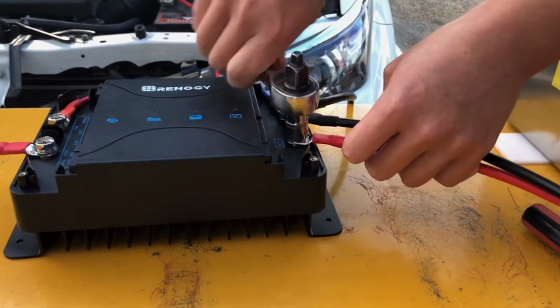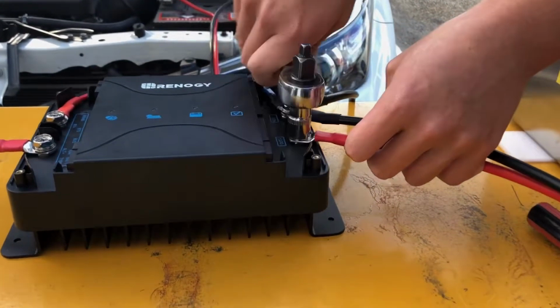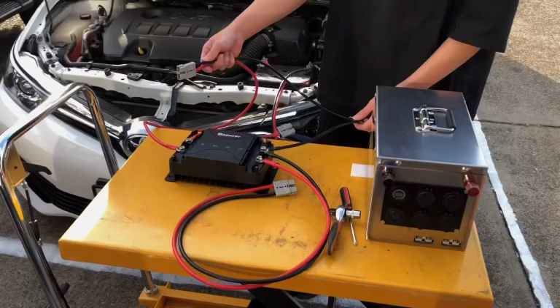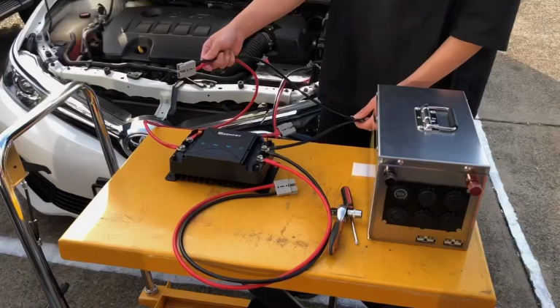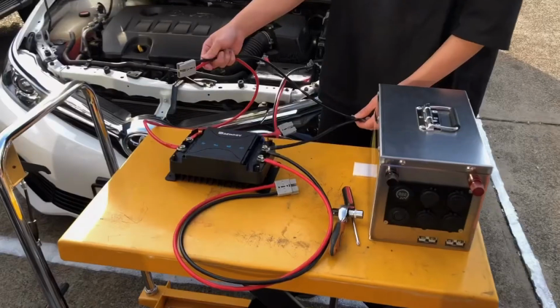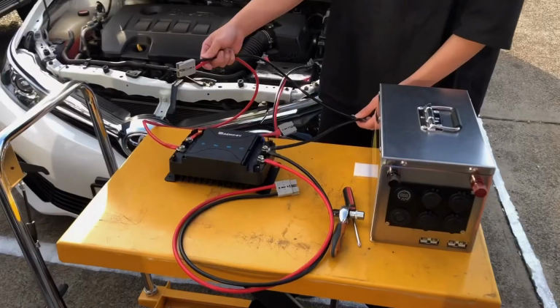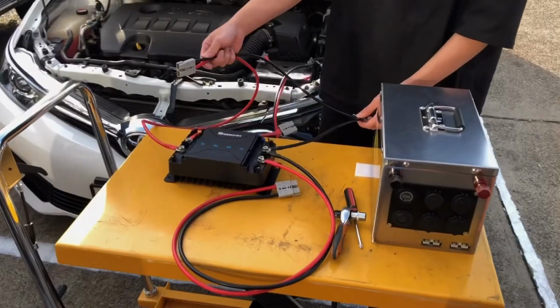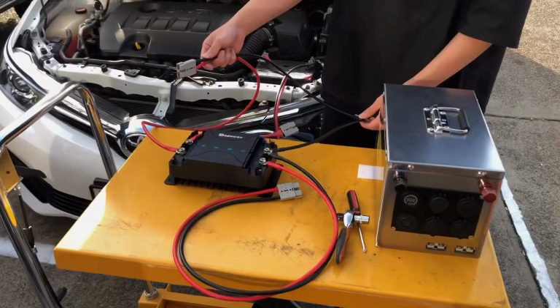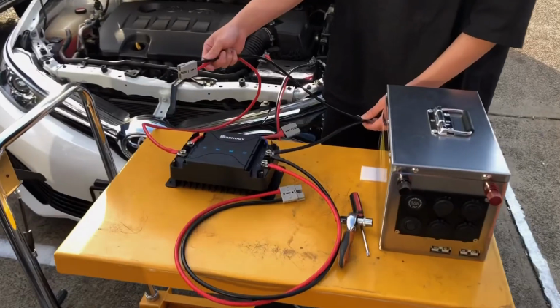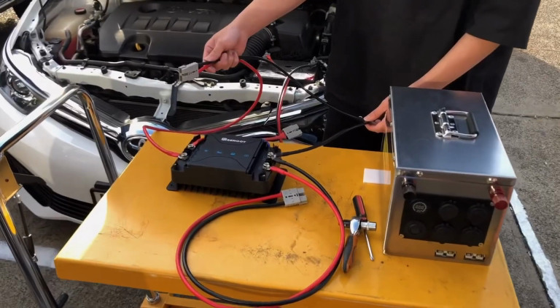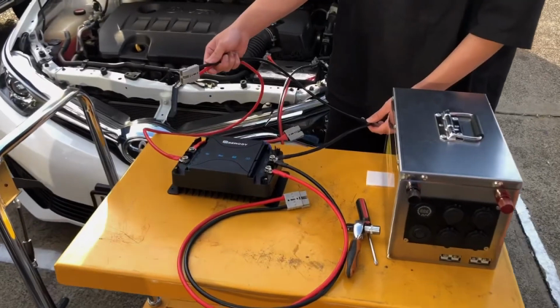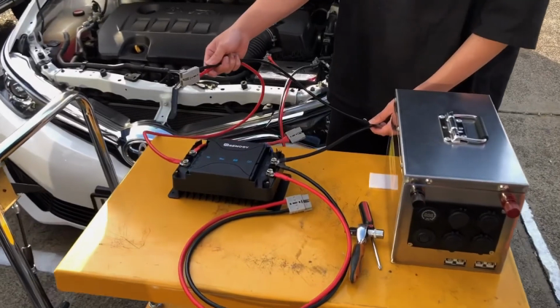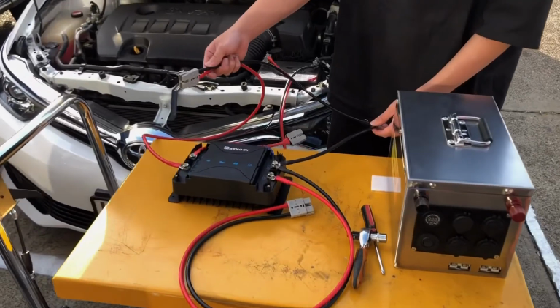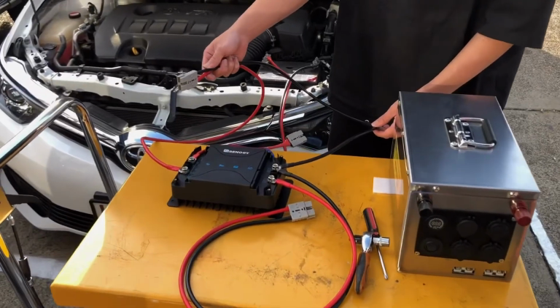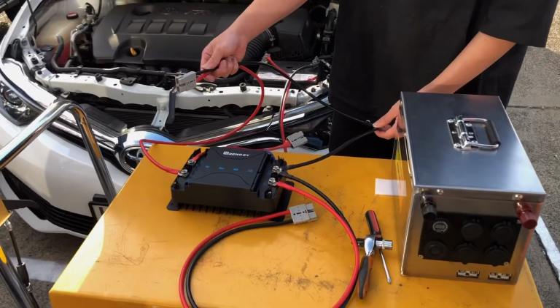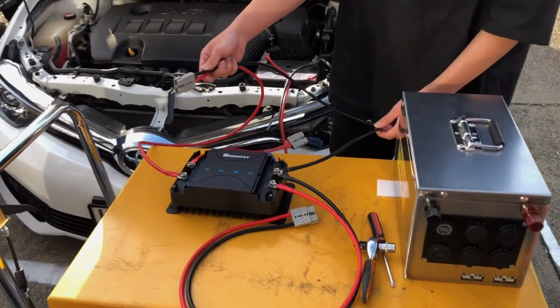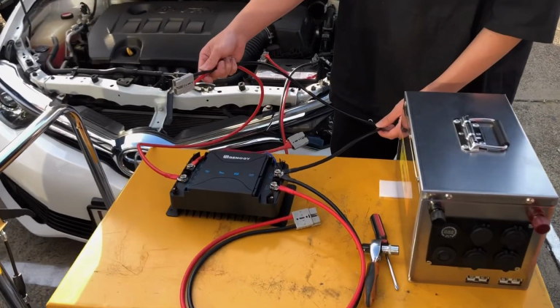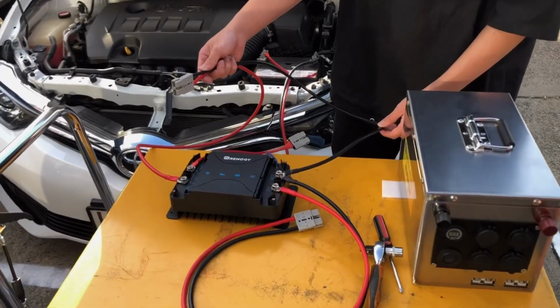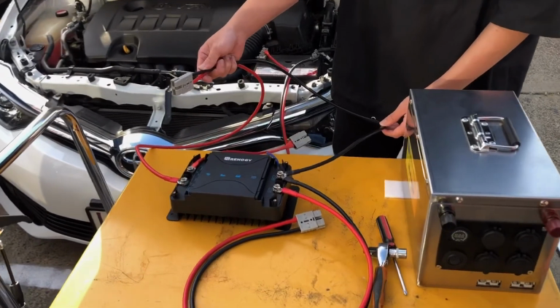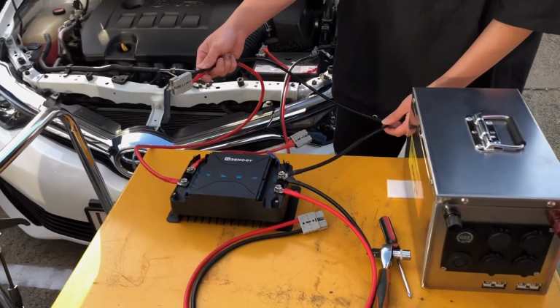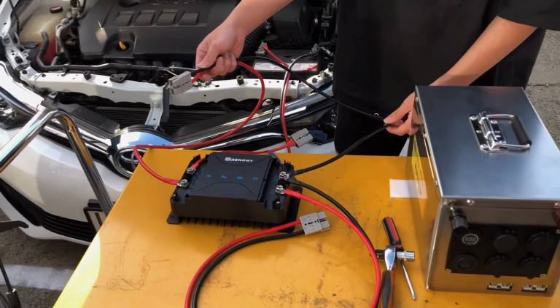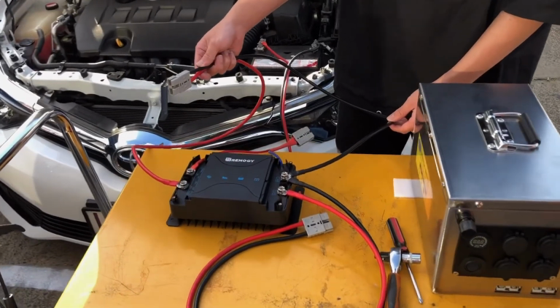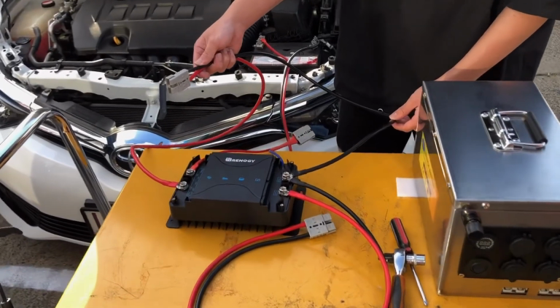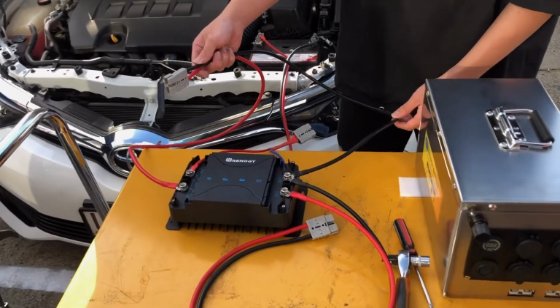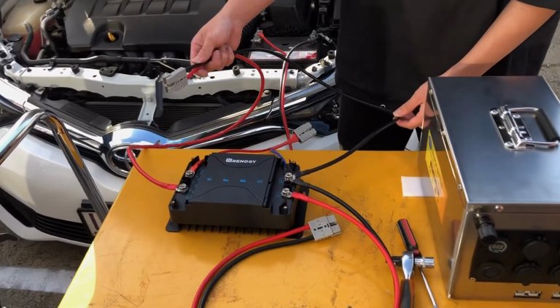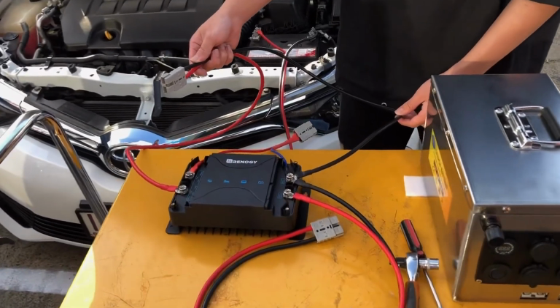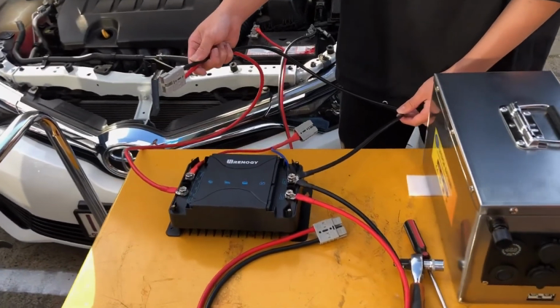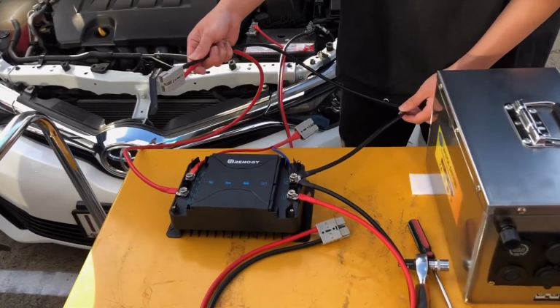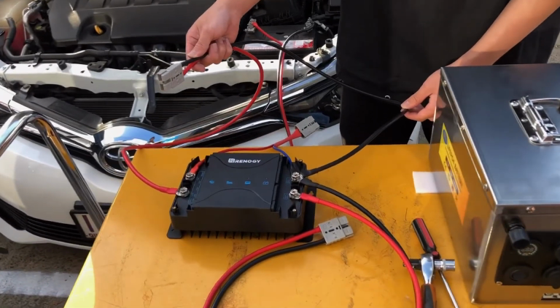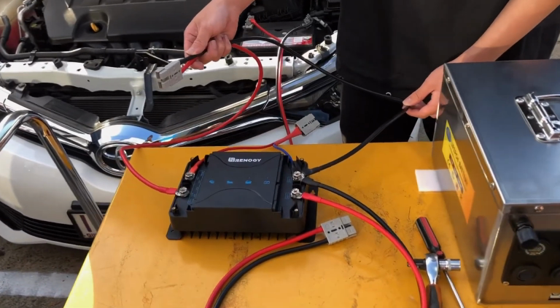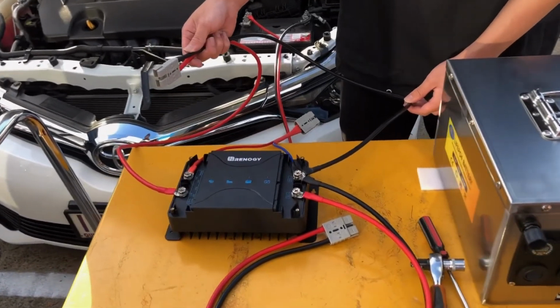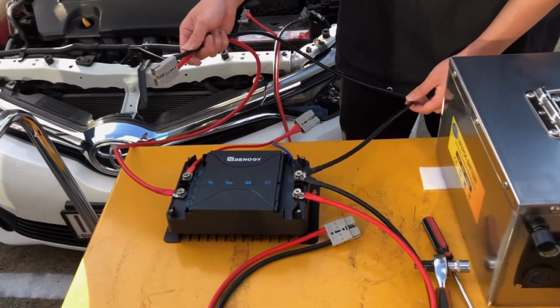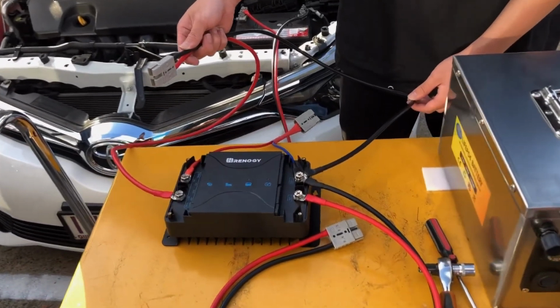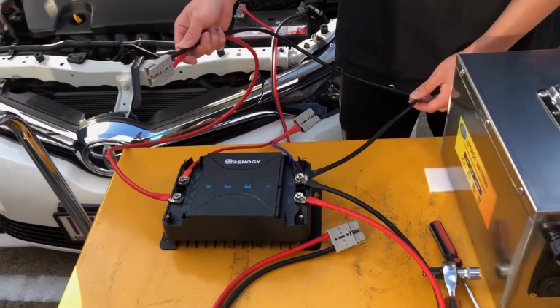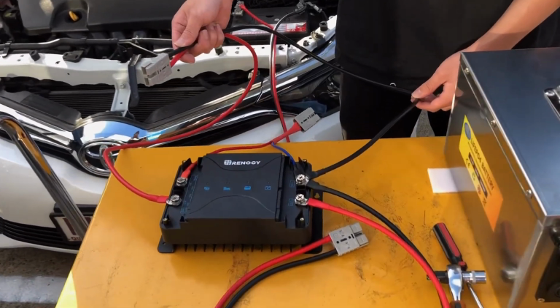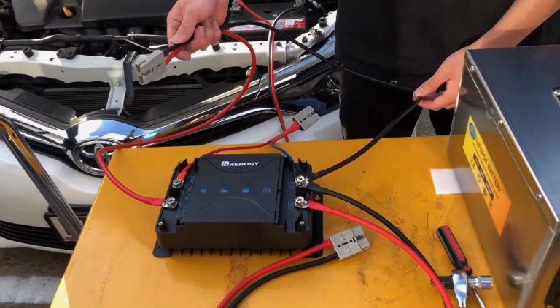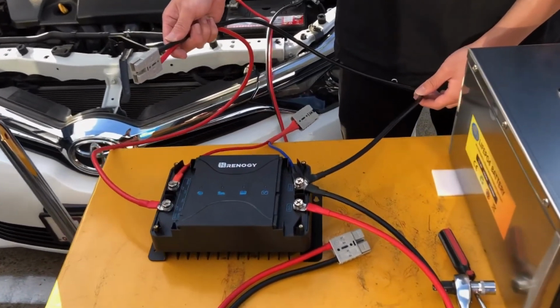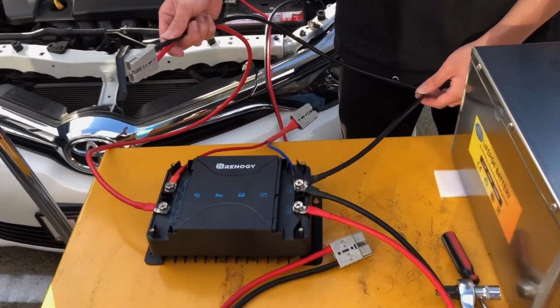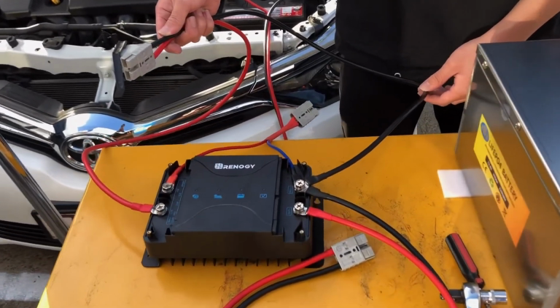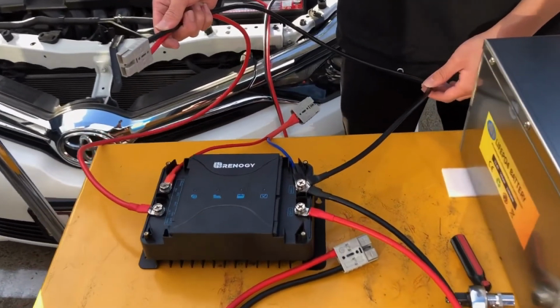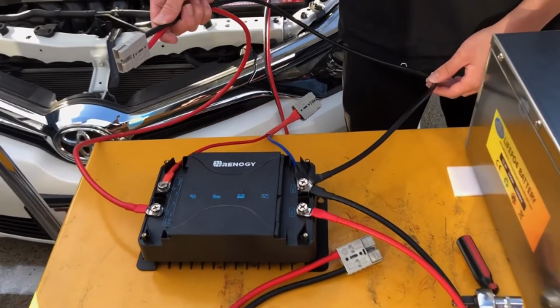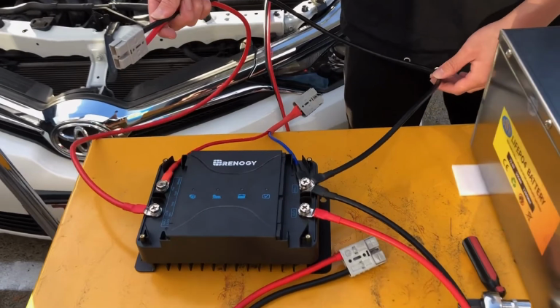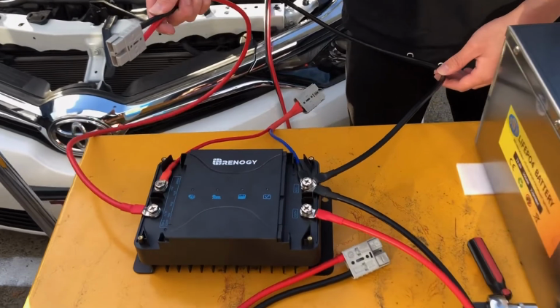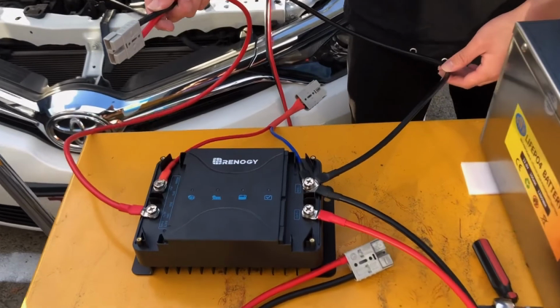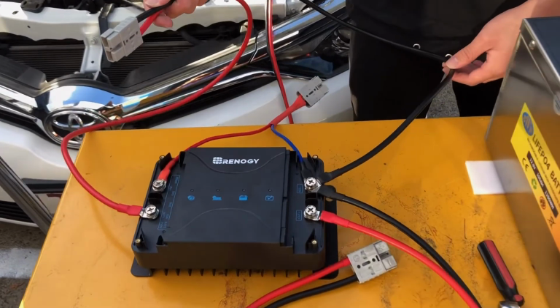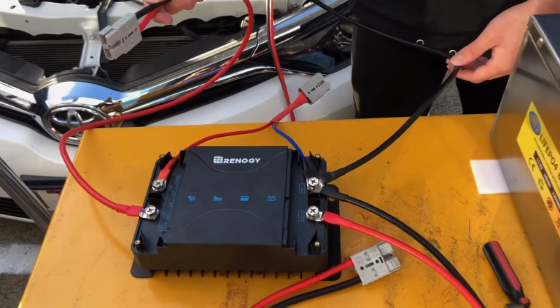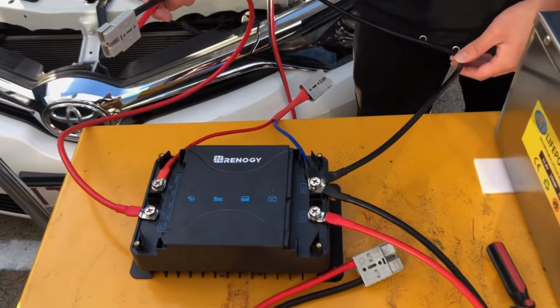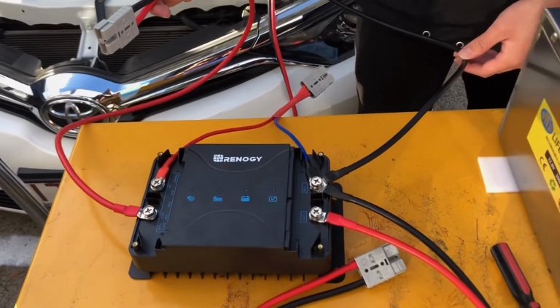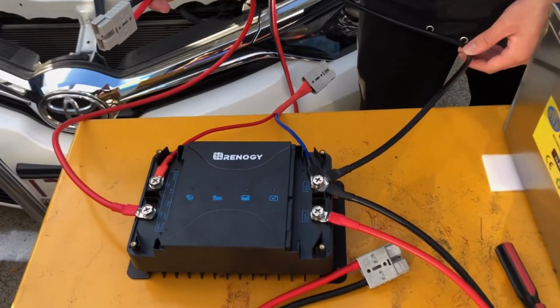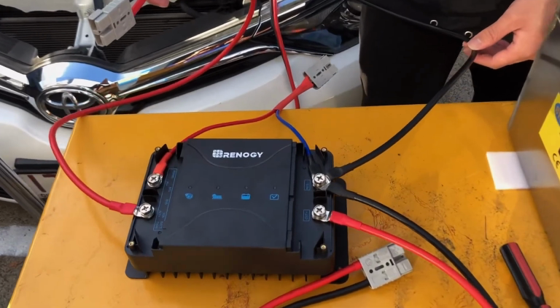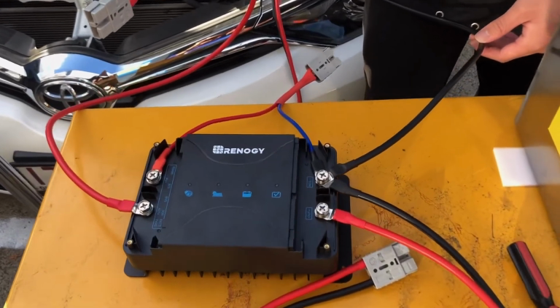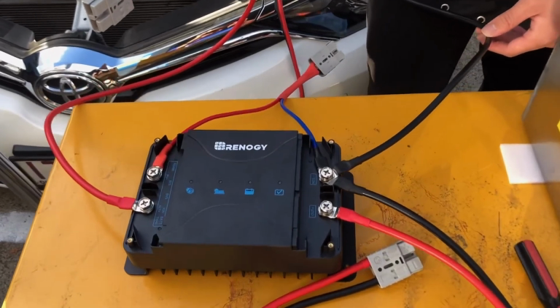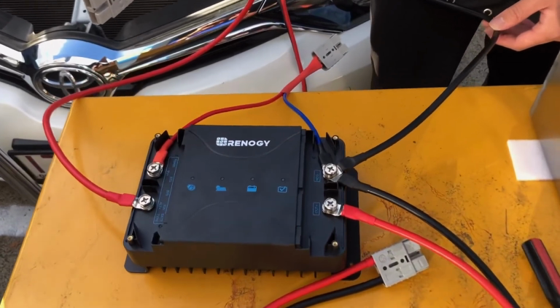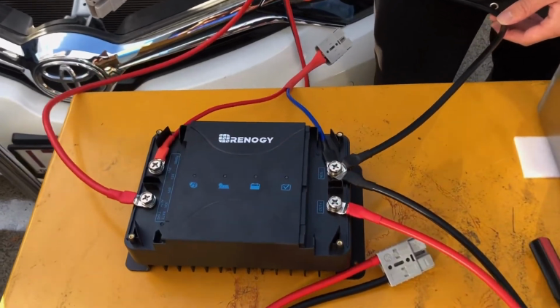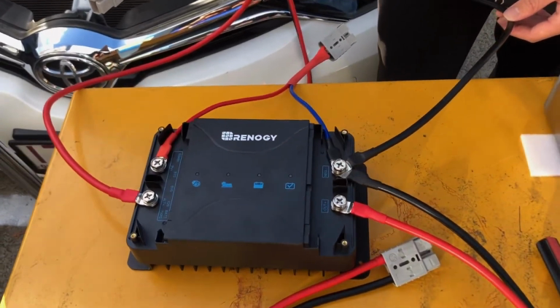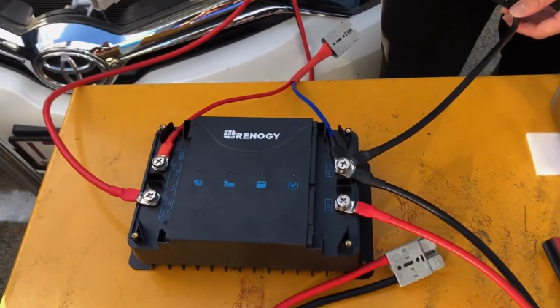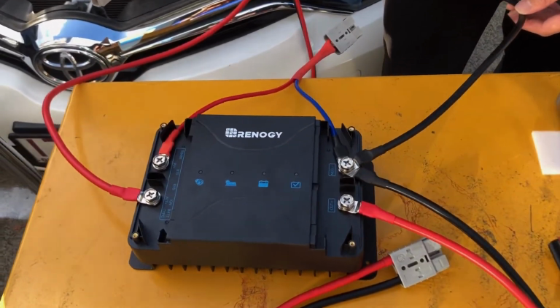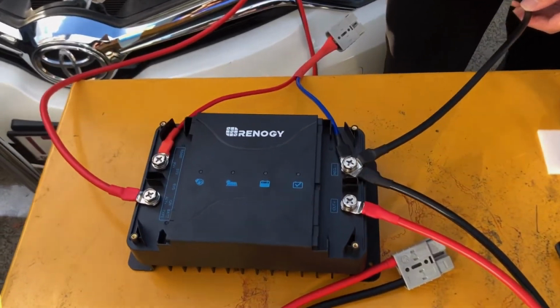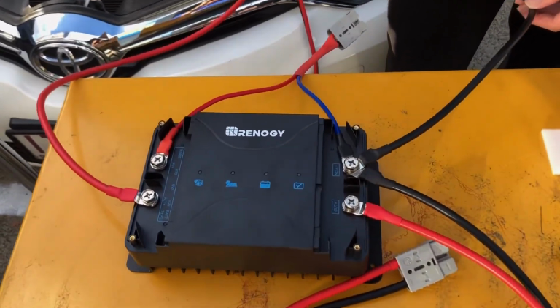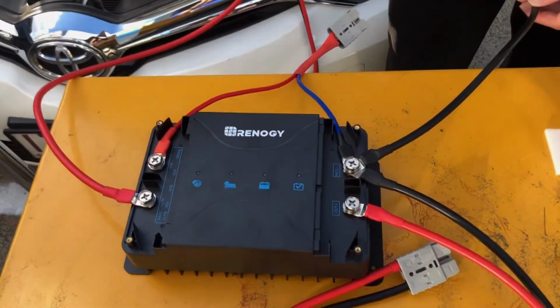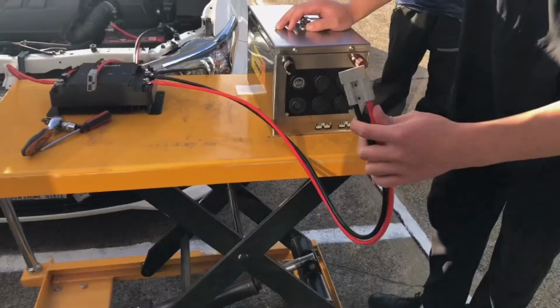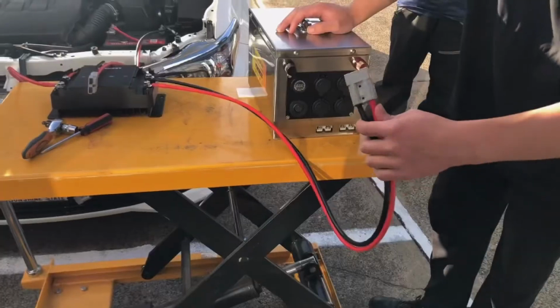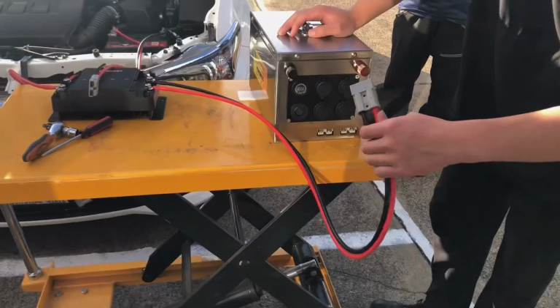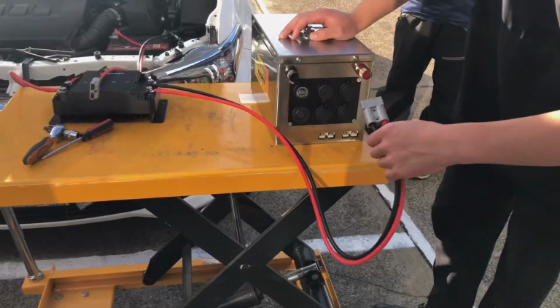Now we are ready to connect all the cables to the main battery, LiFePO4 battery, and solar panel.